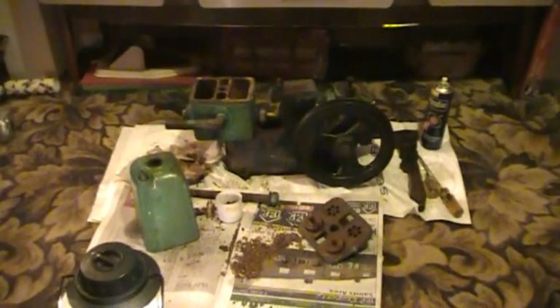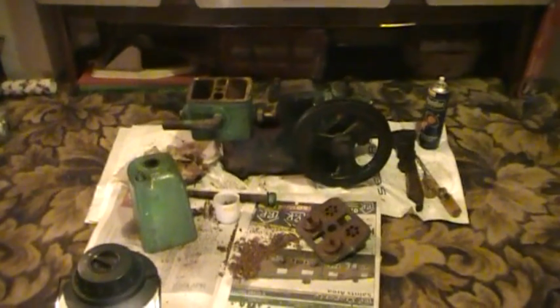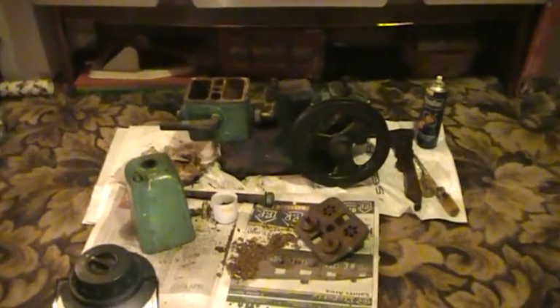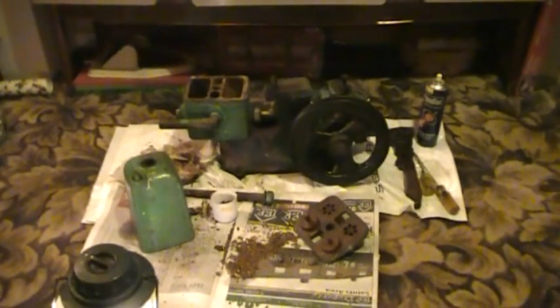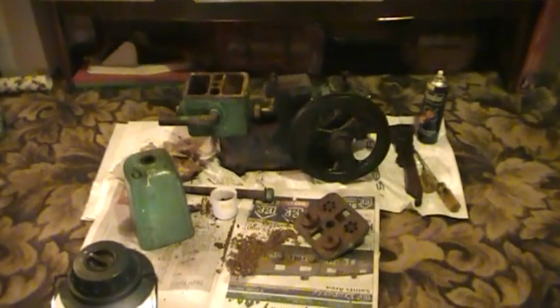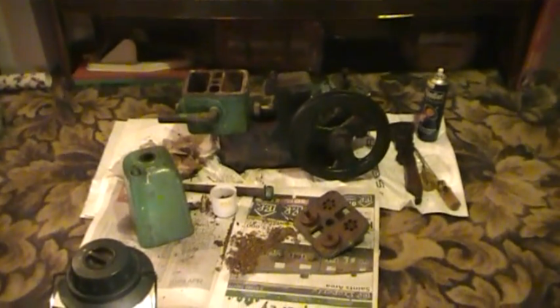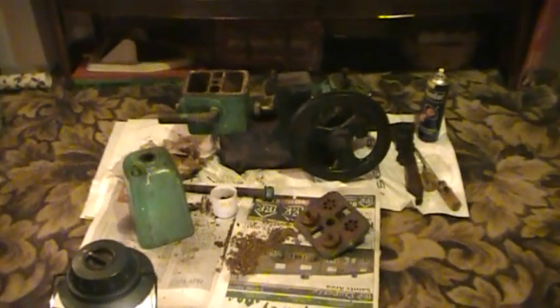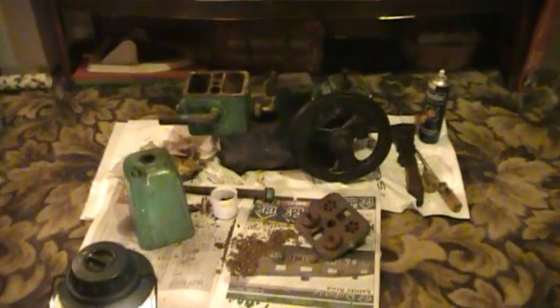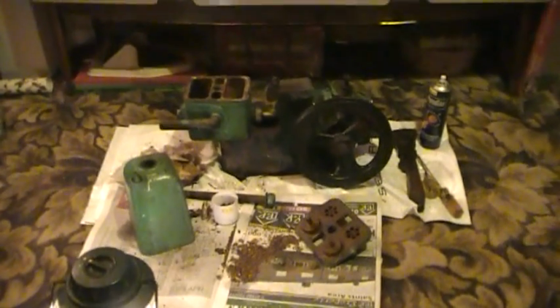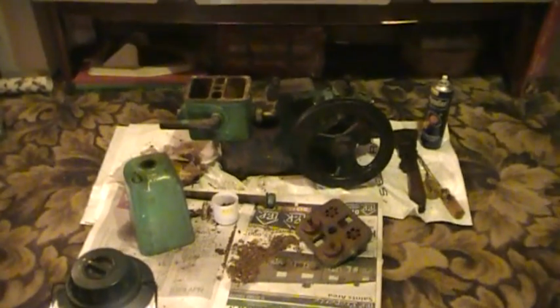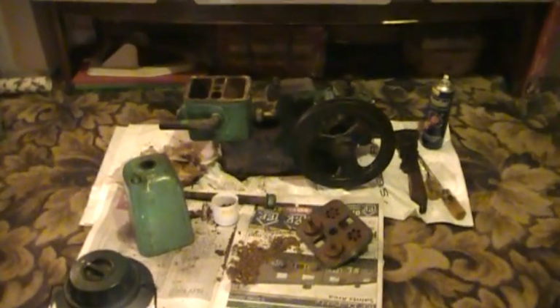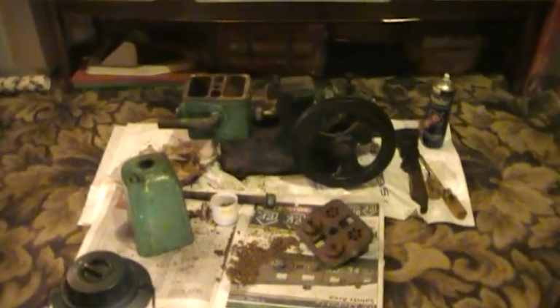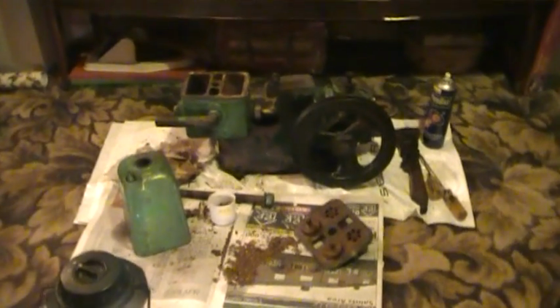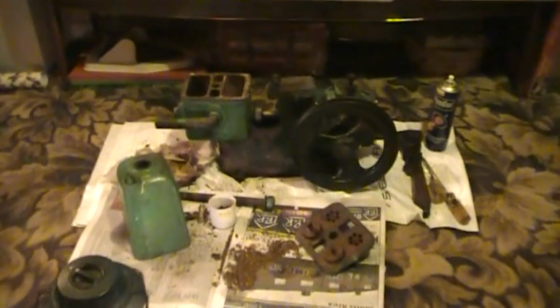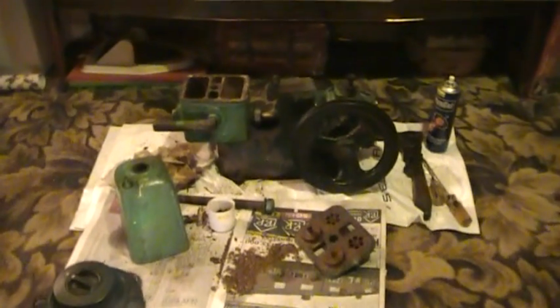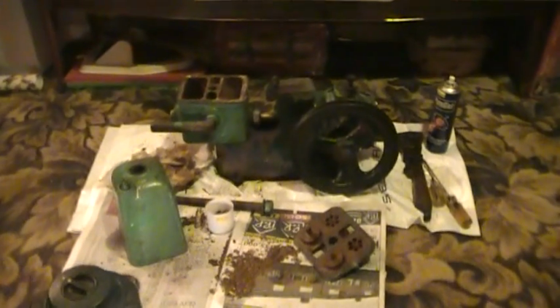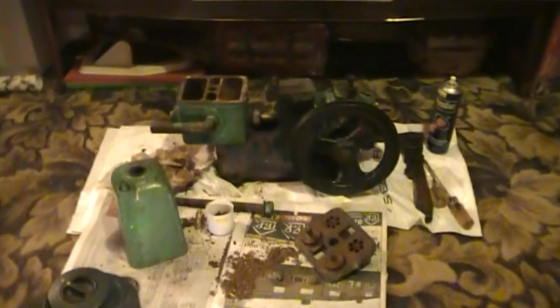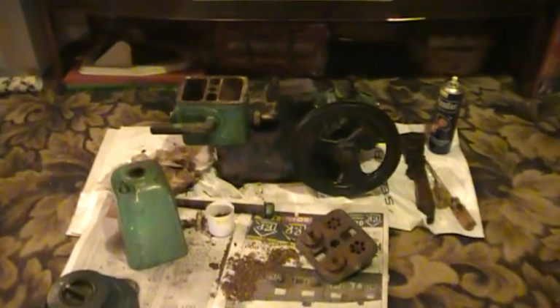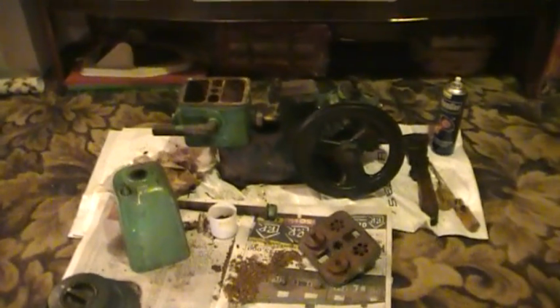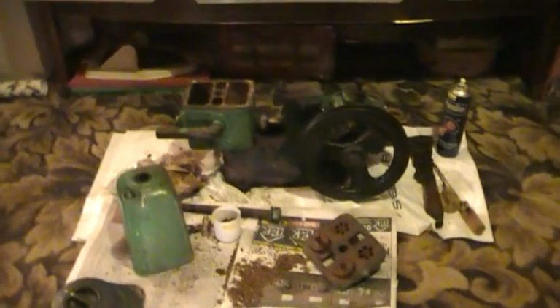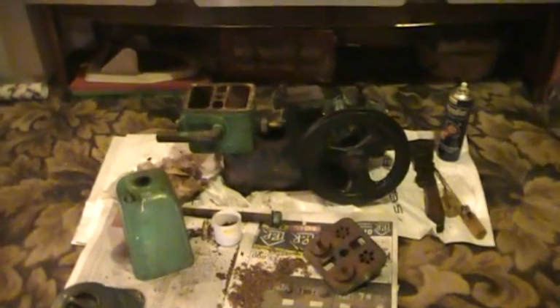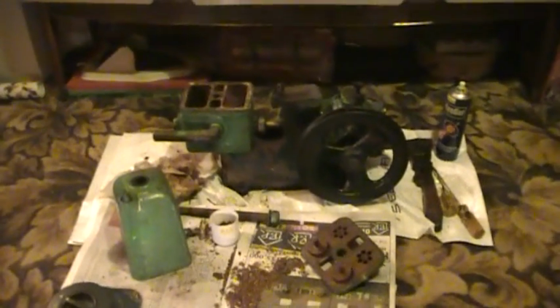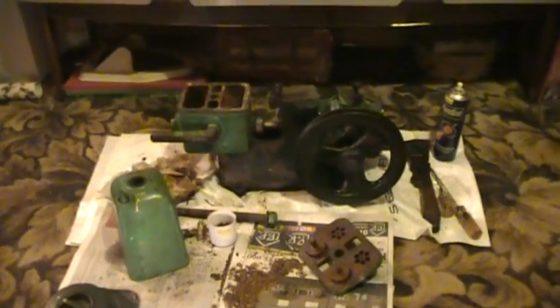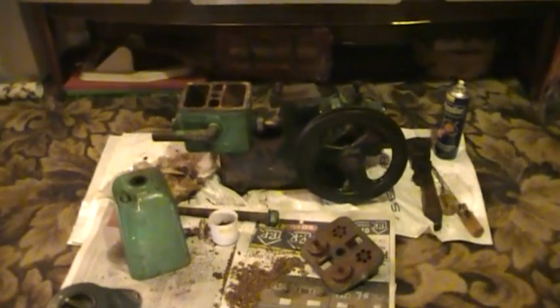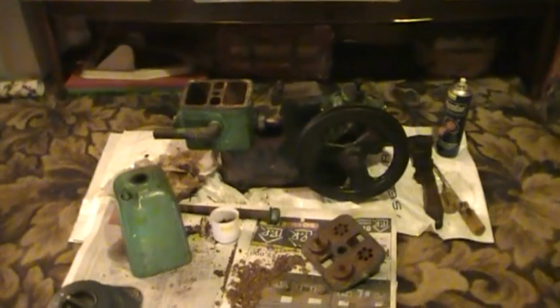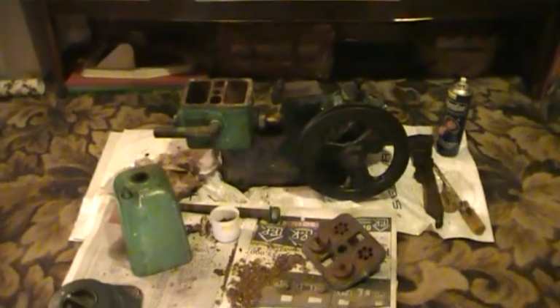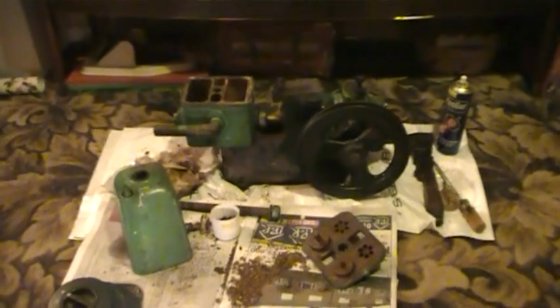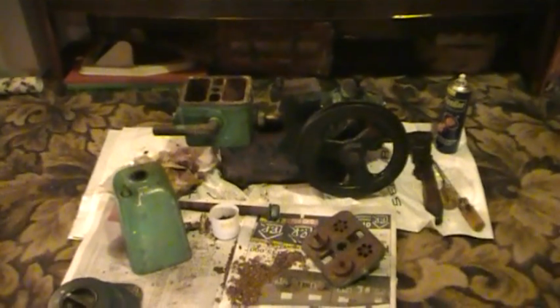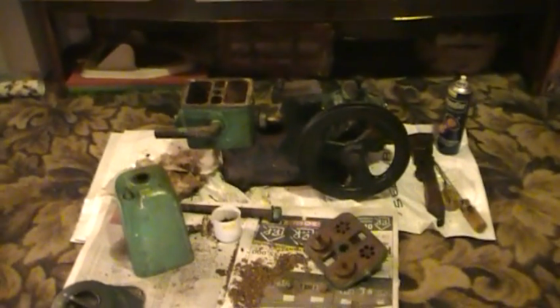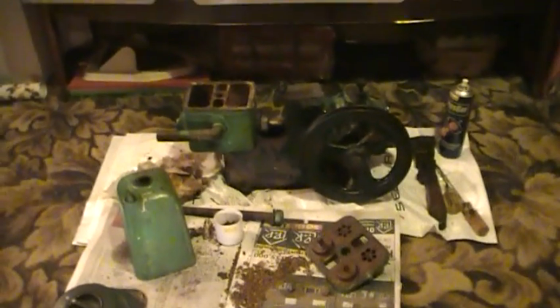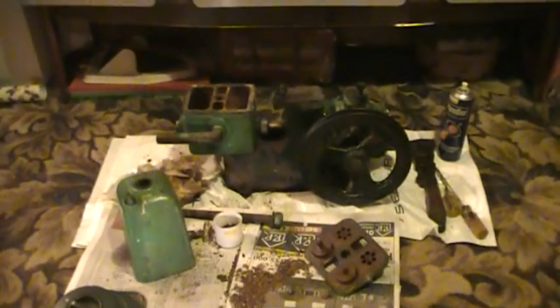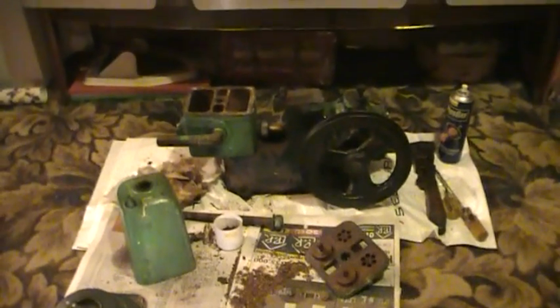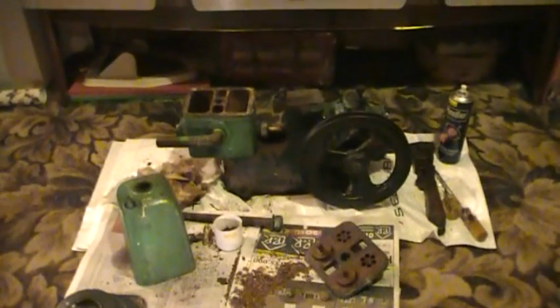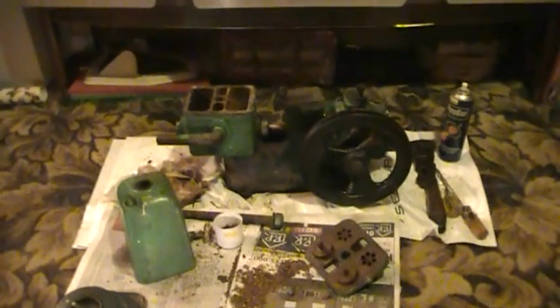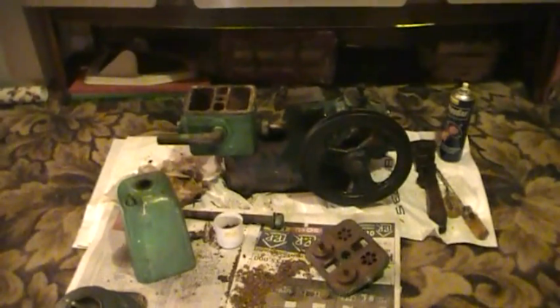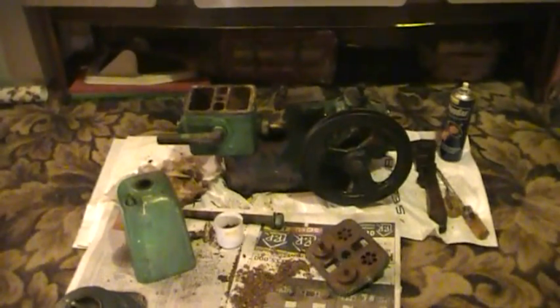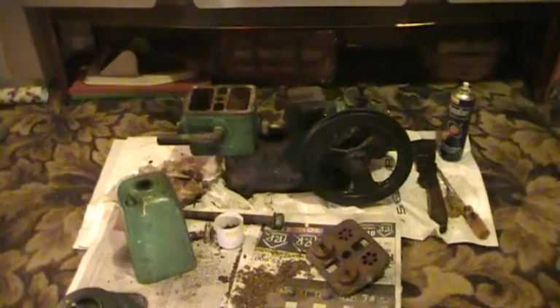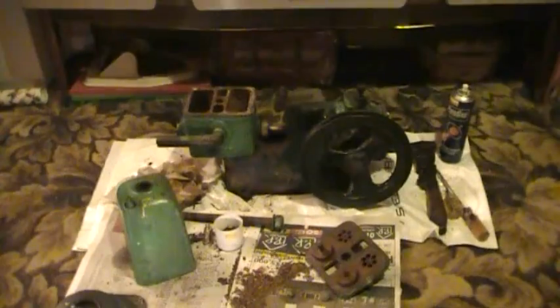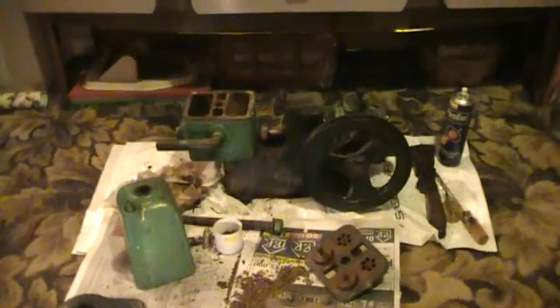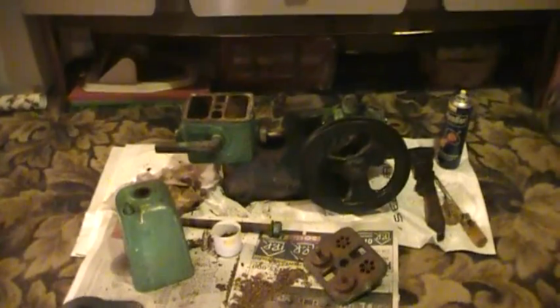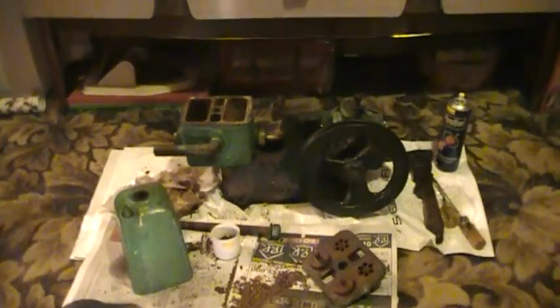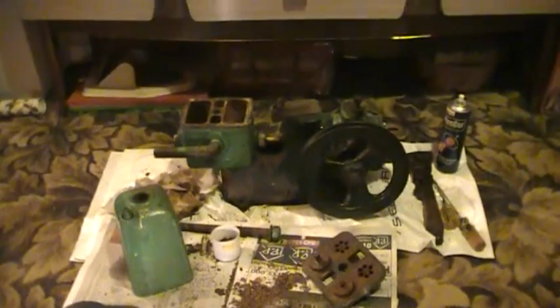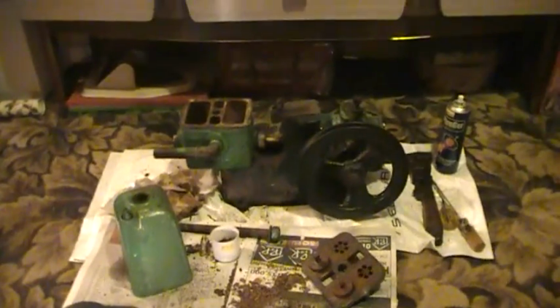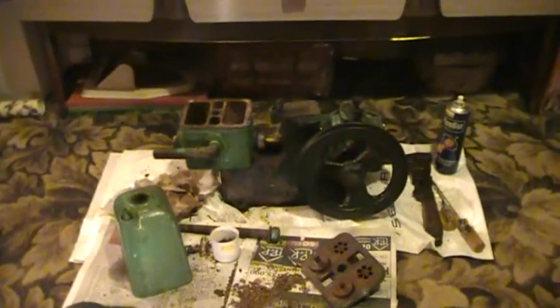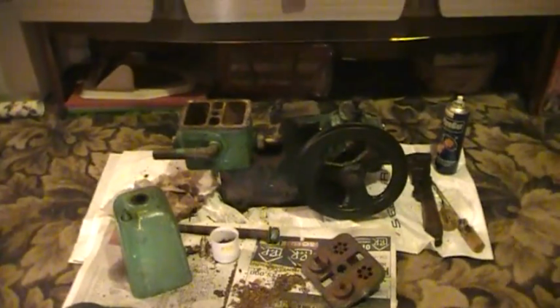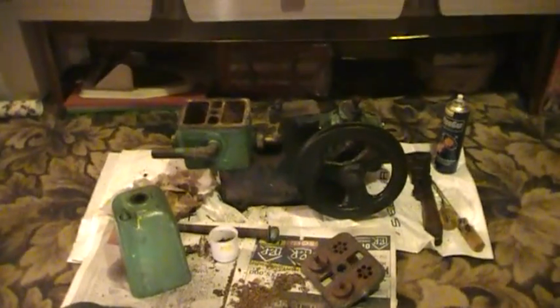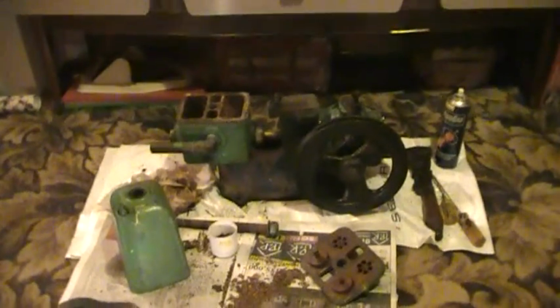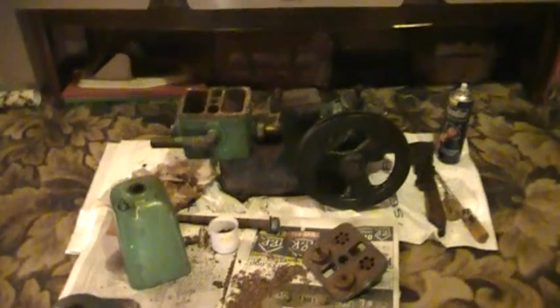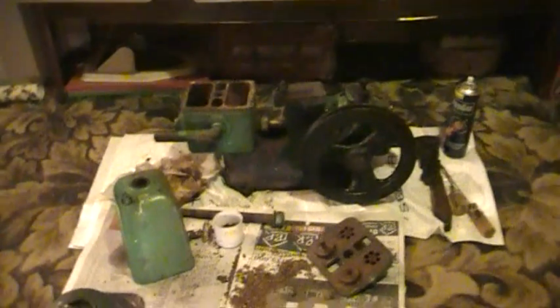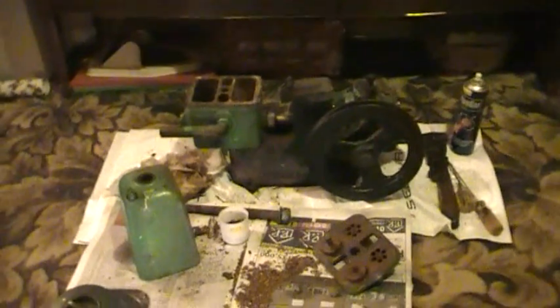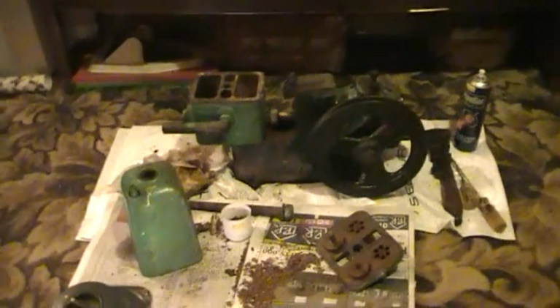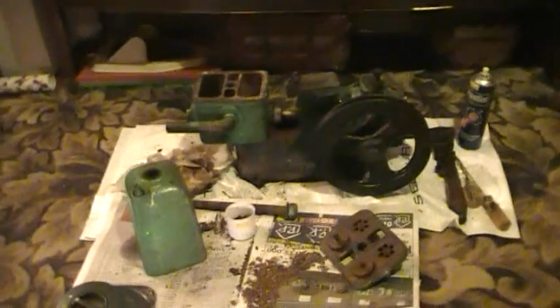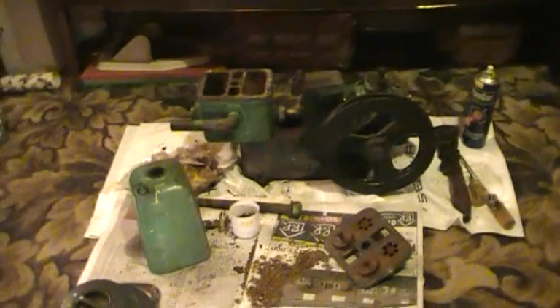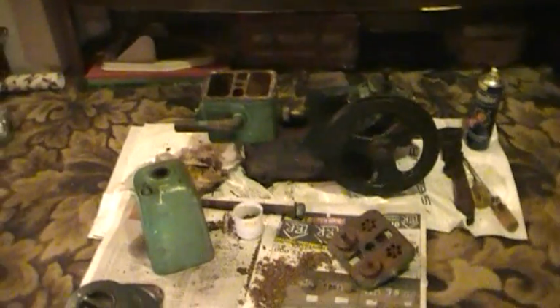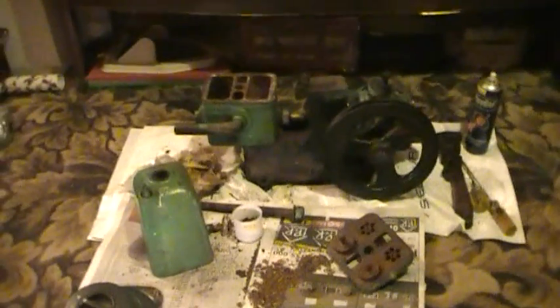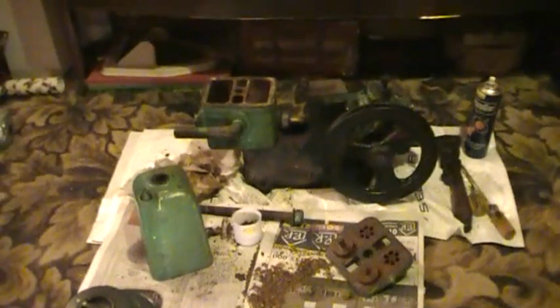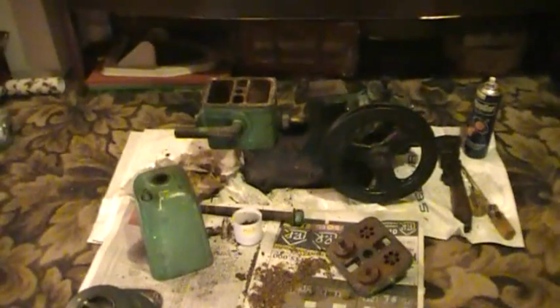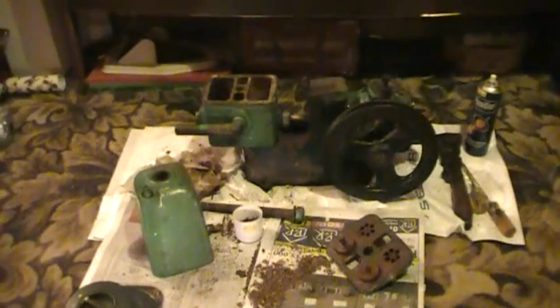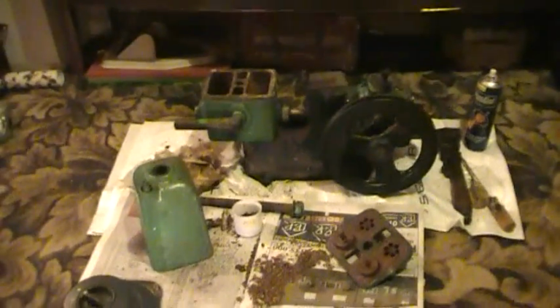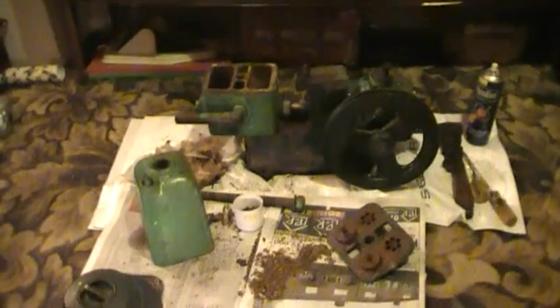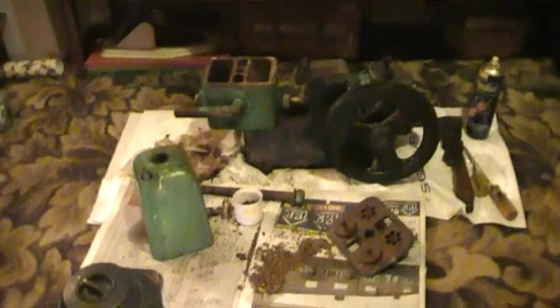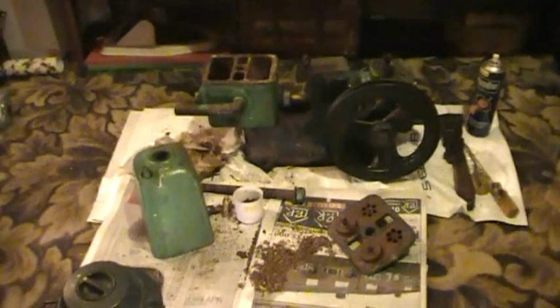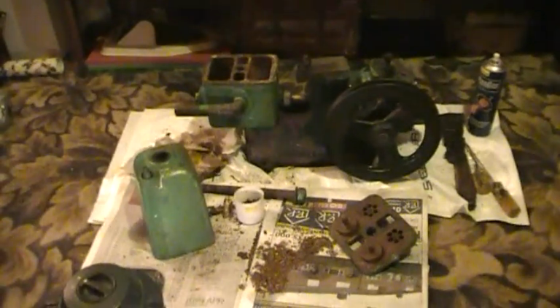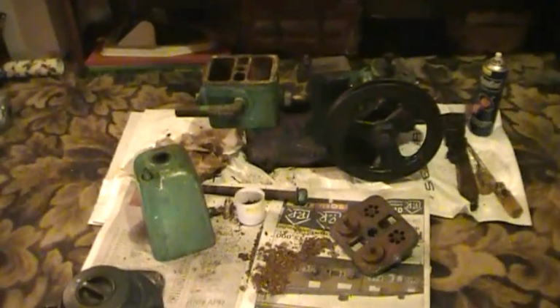Hello, this is my Lister domestic pump 187 that I purchased recently from eBay. This afternoon I've just started to take it apart.